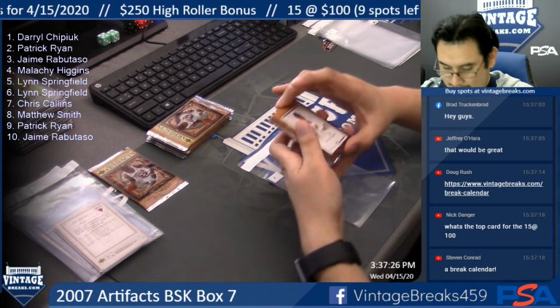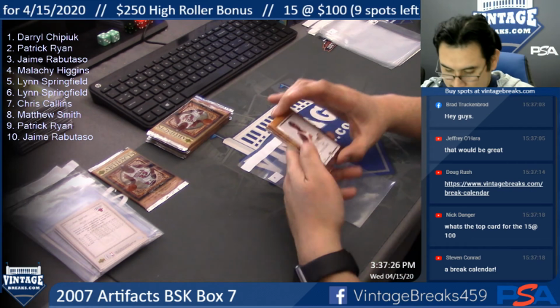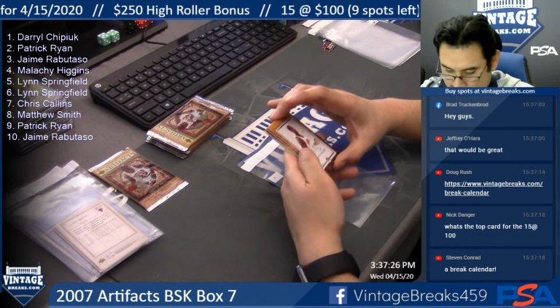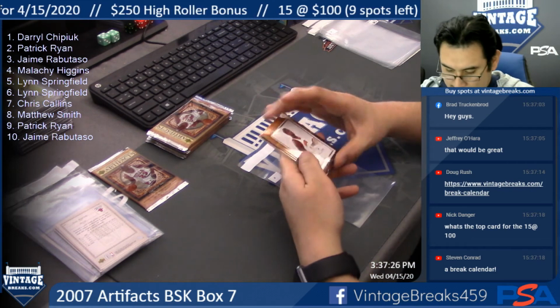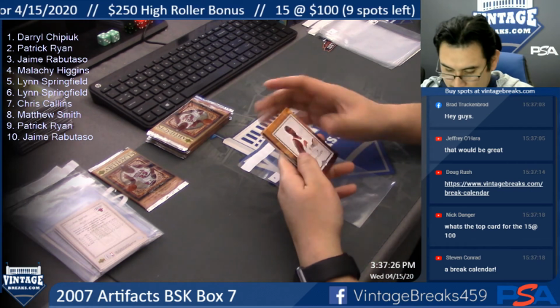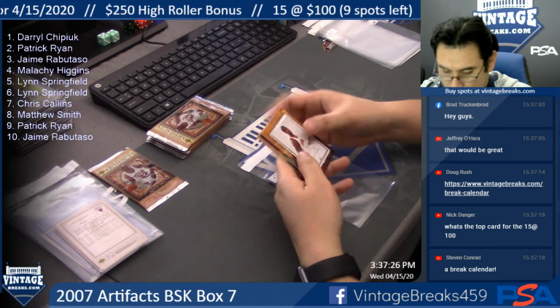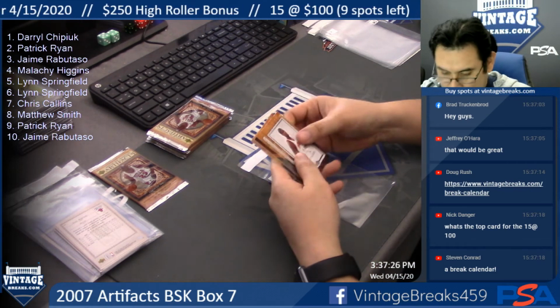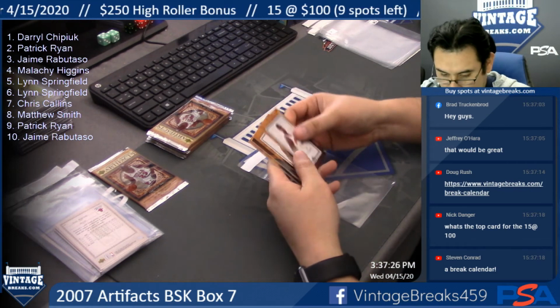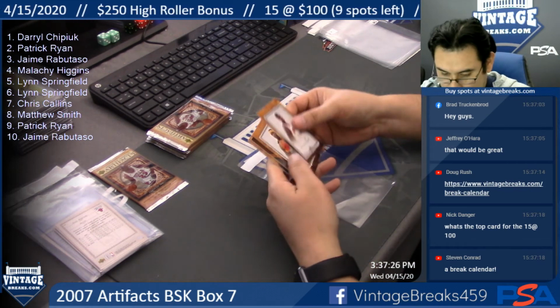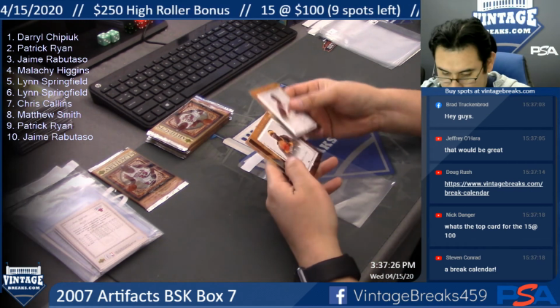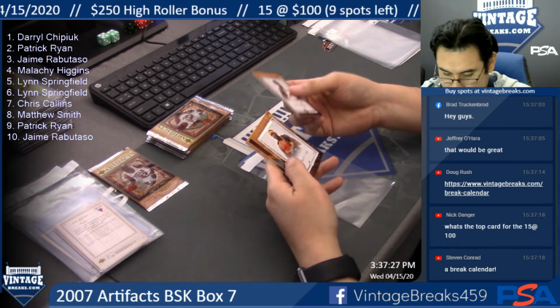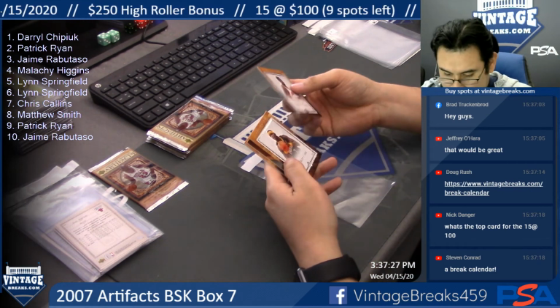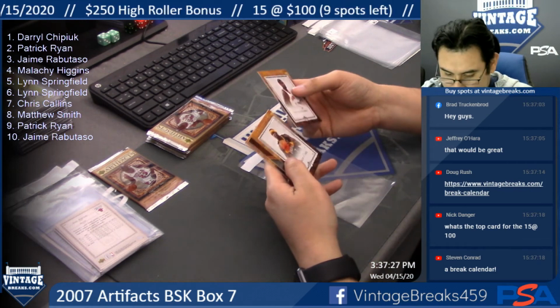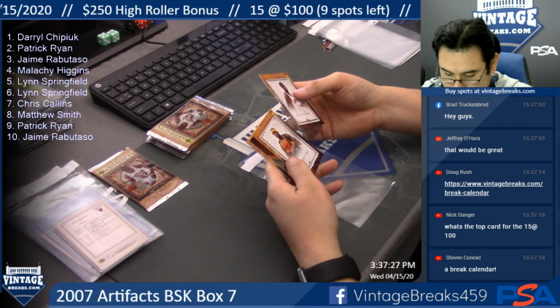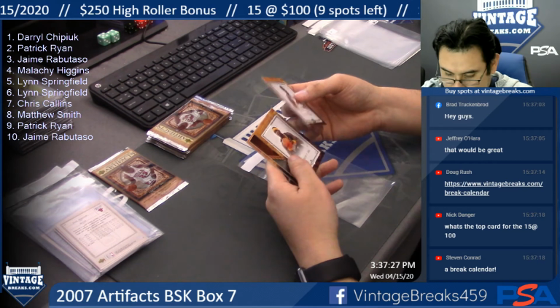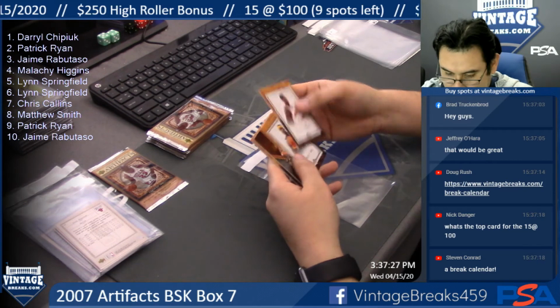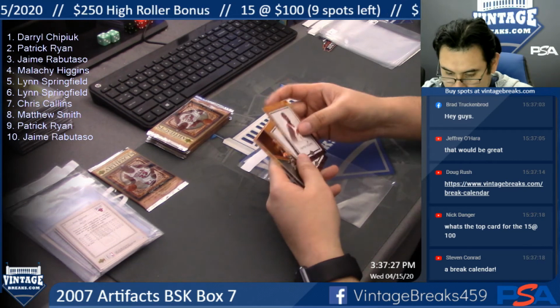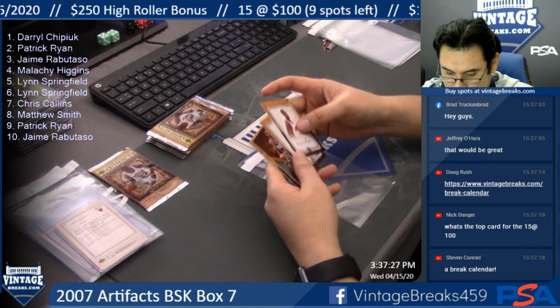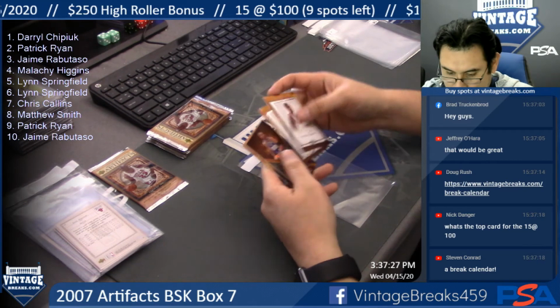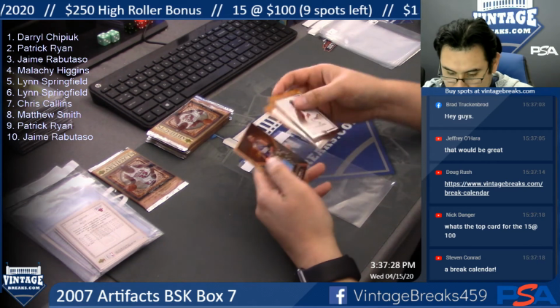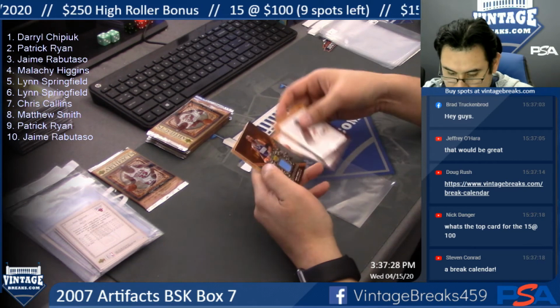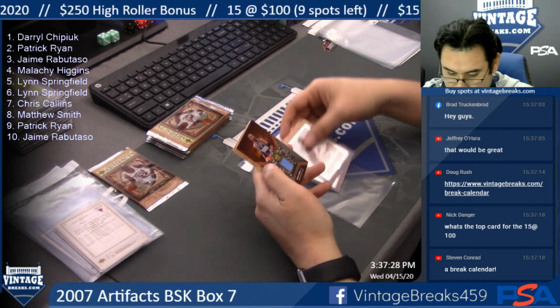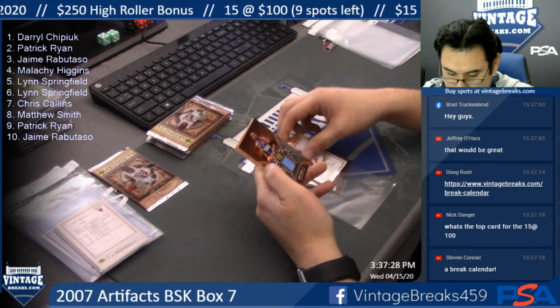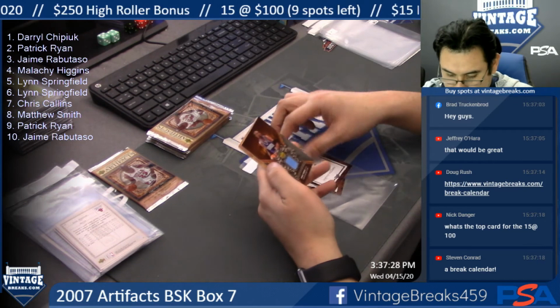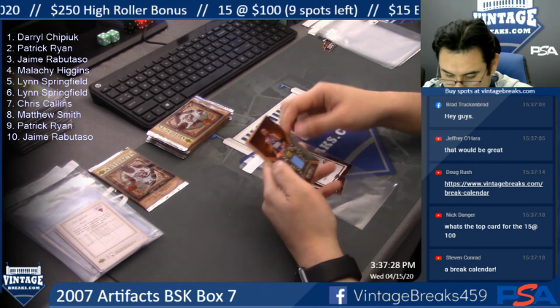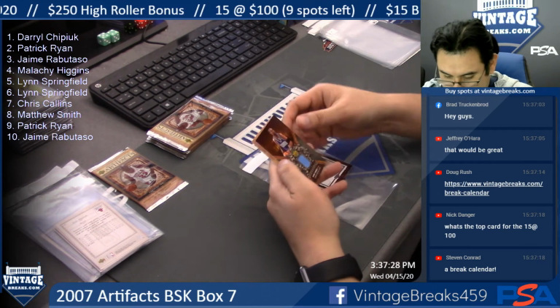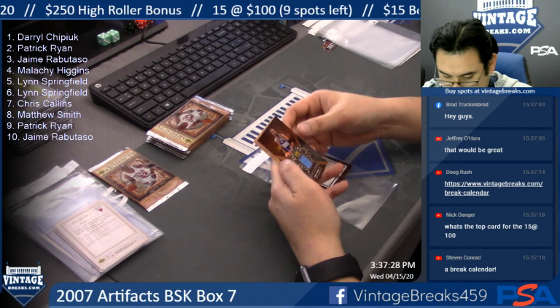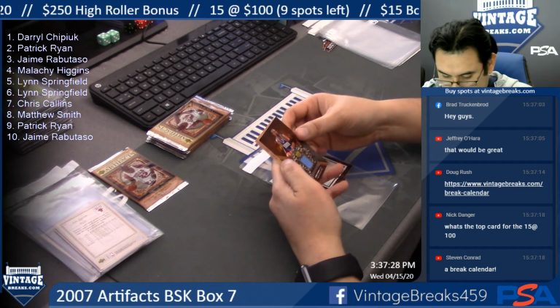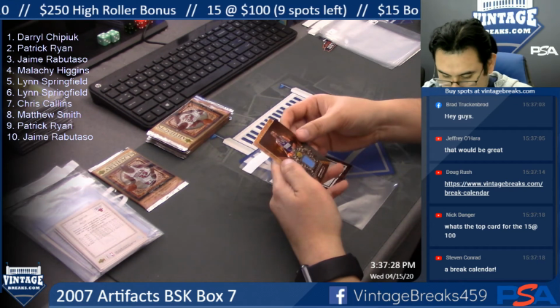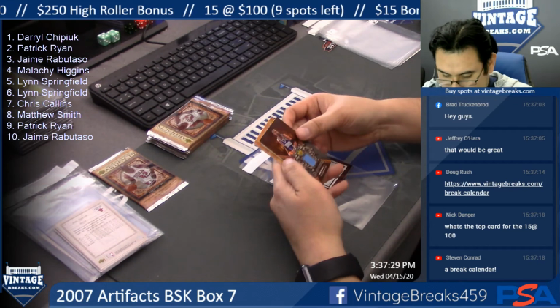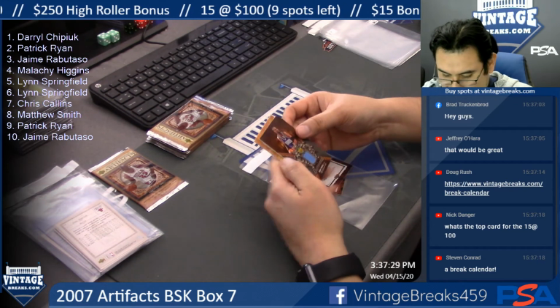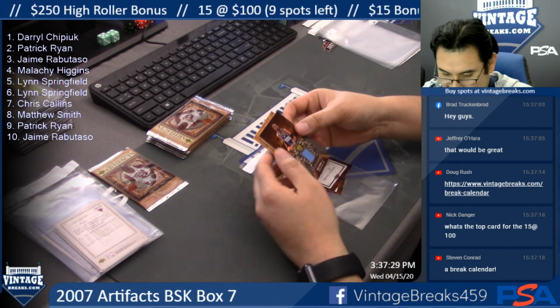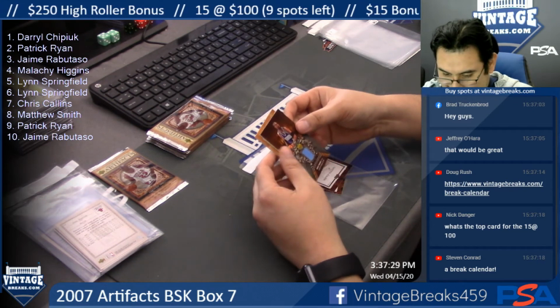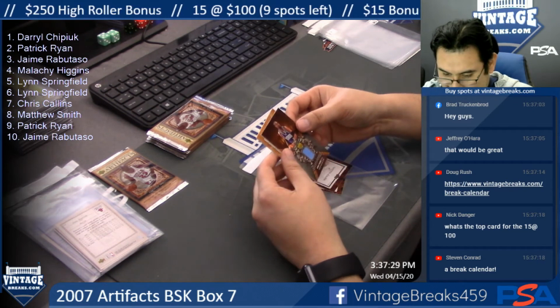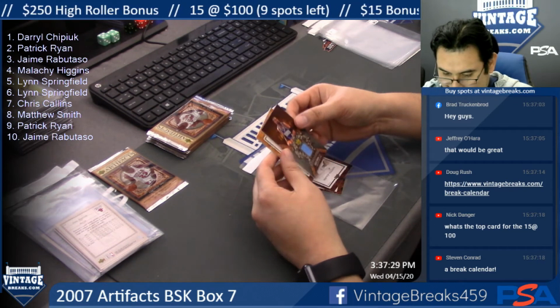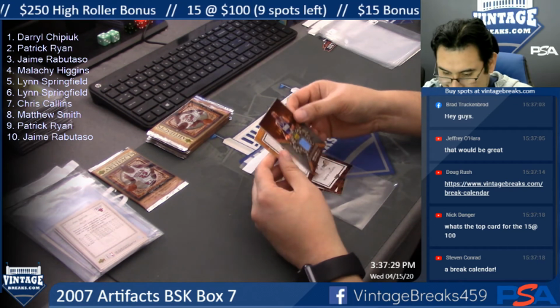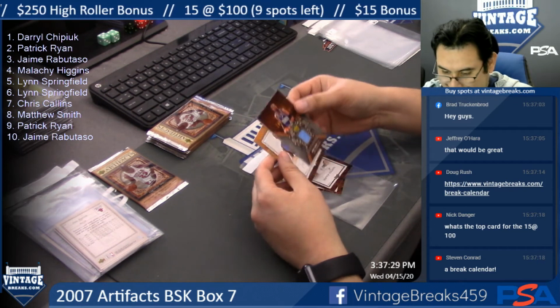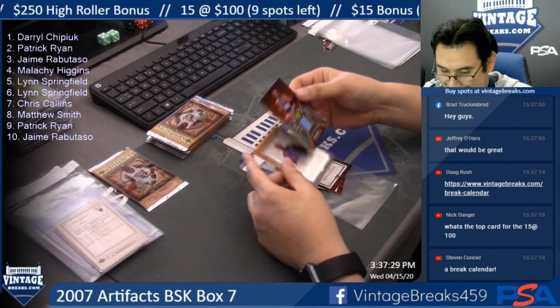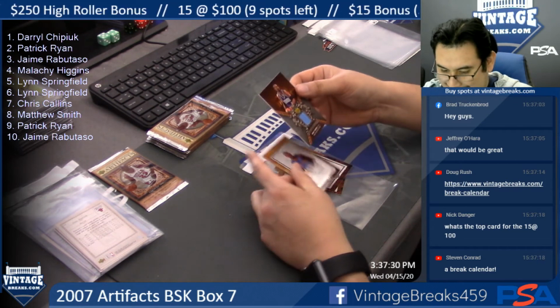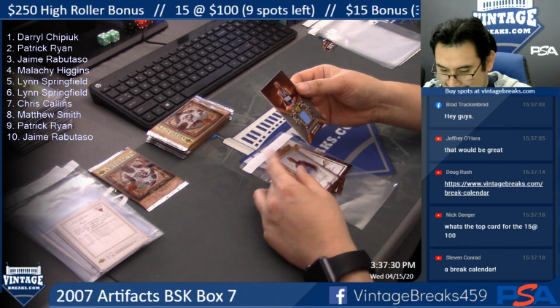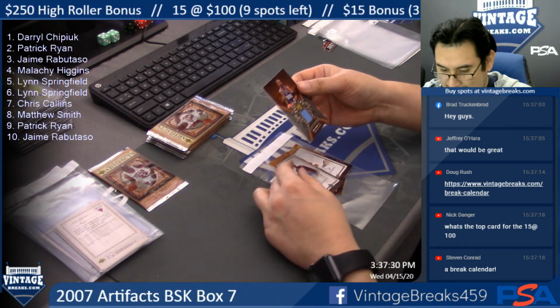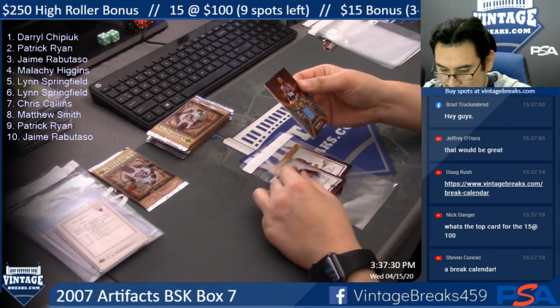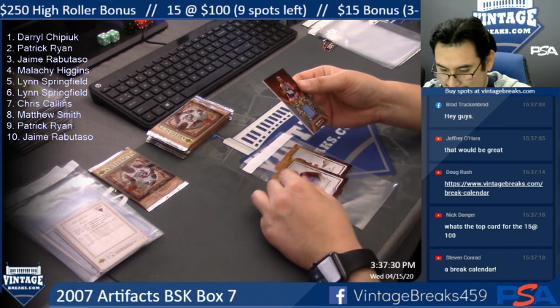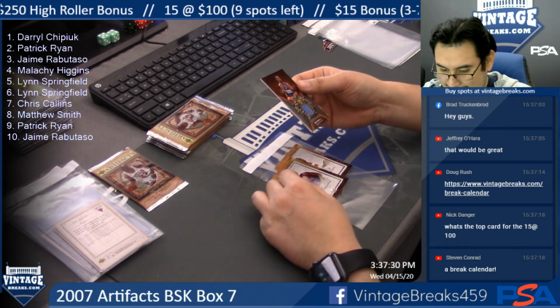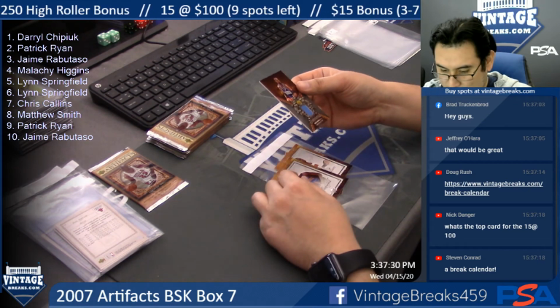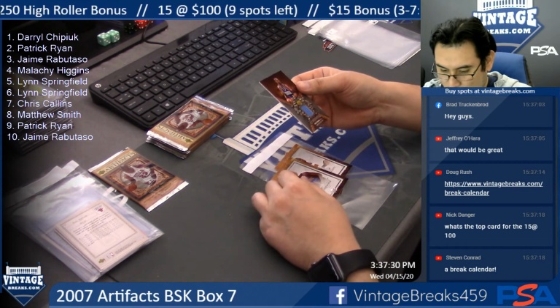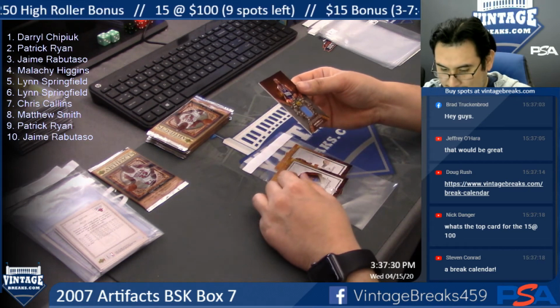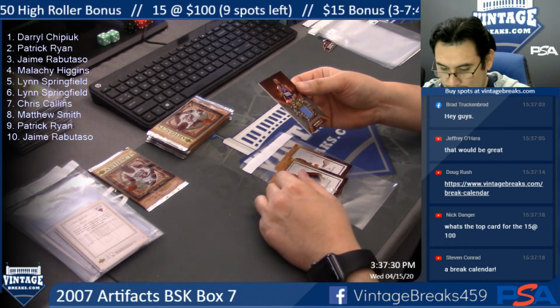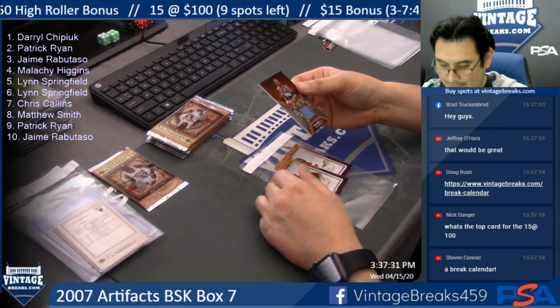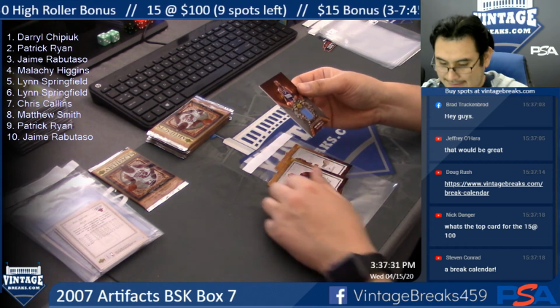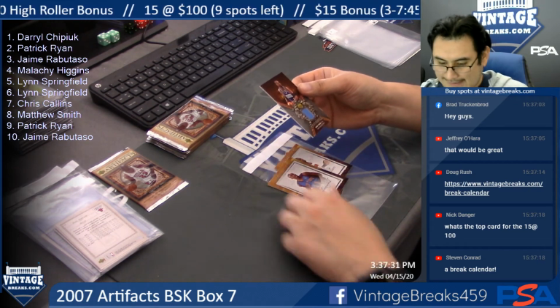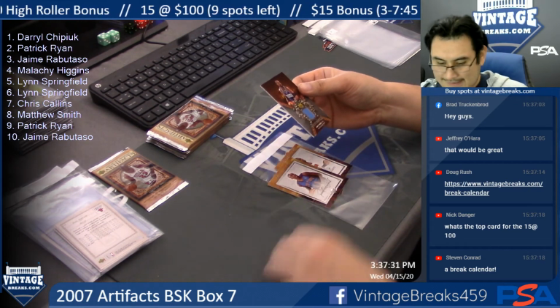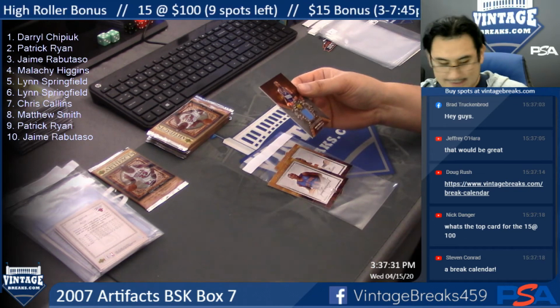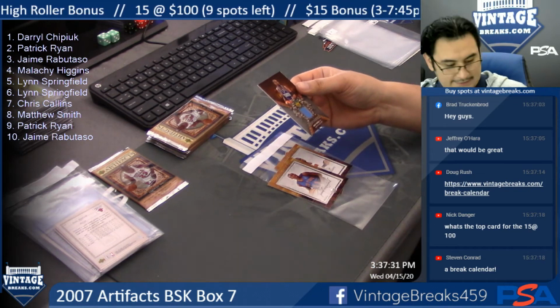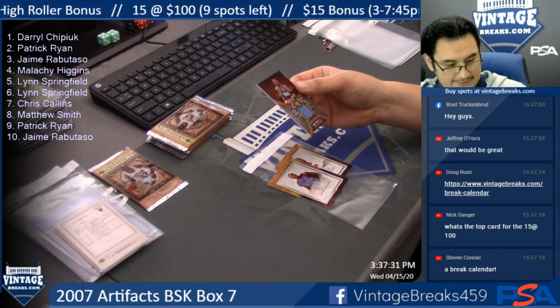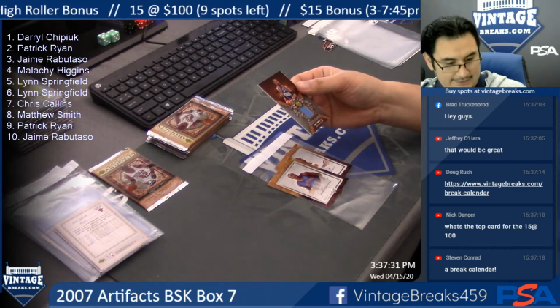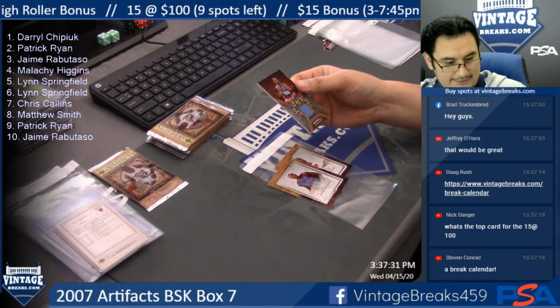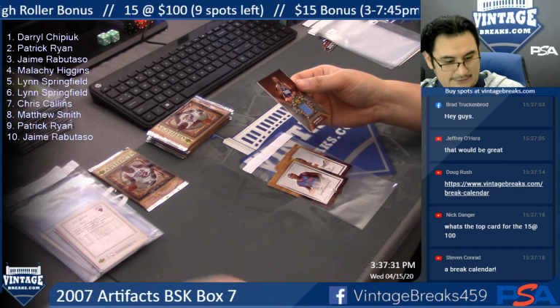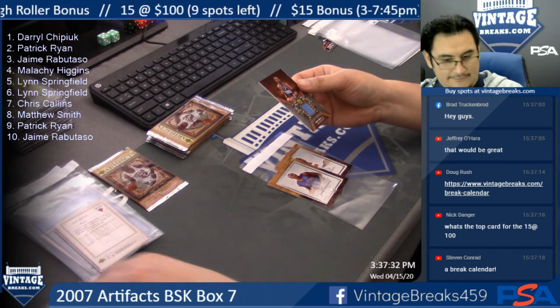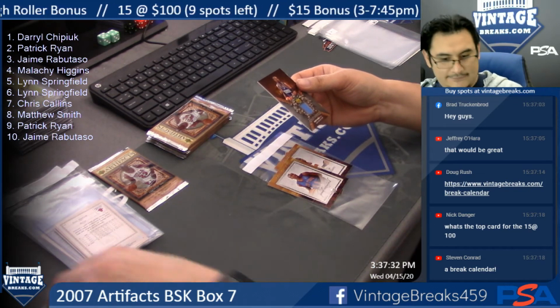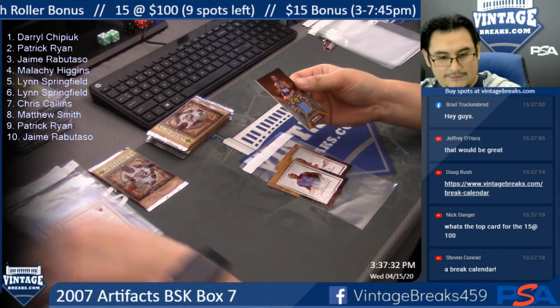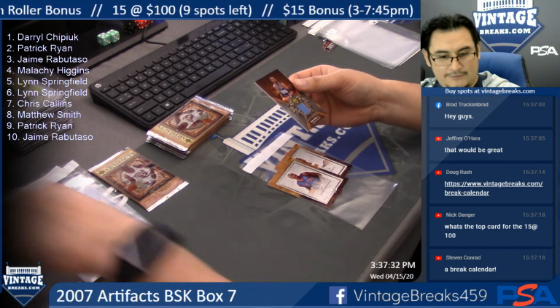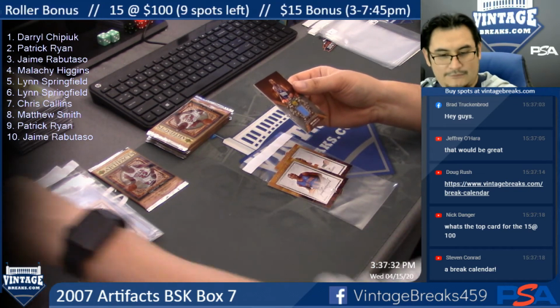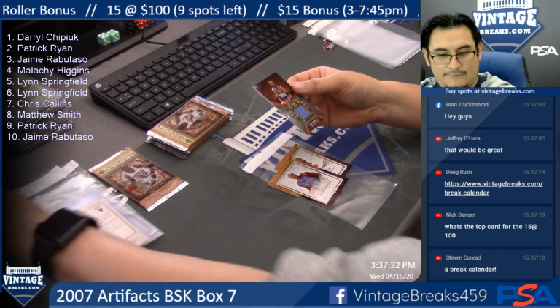Marvin Williams, Jermaine O'Neal. Here's Kenny Thomas — 126 of 250.